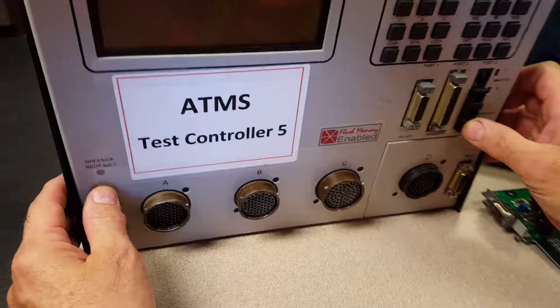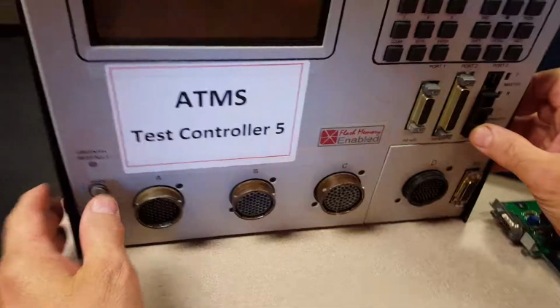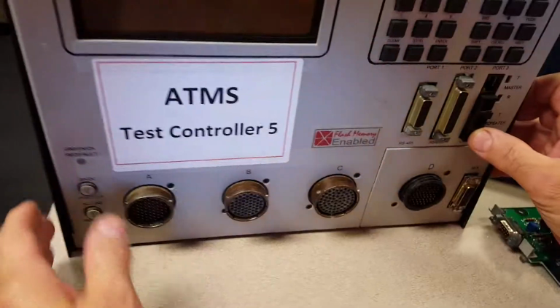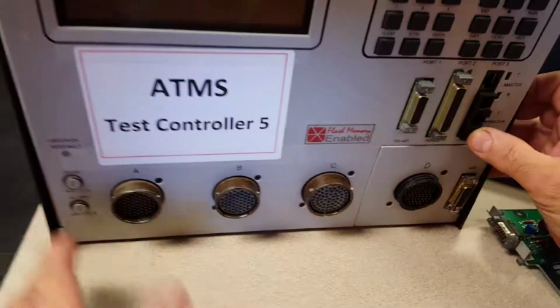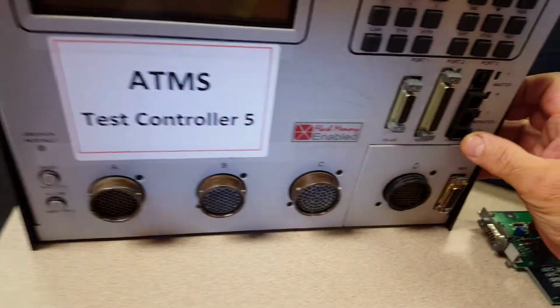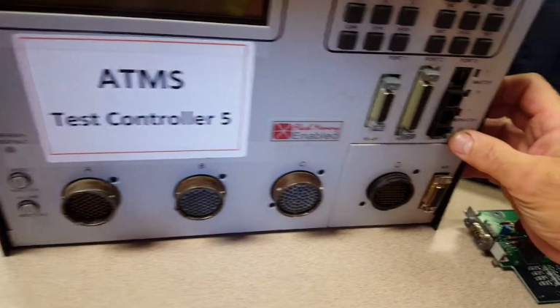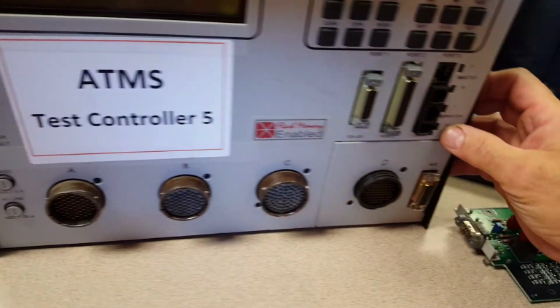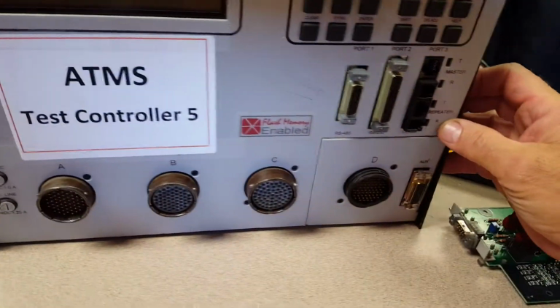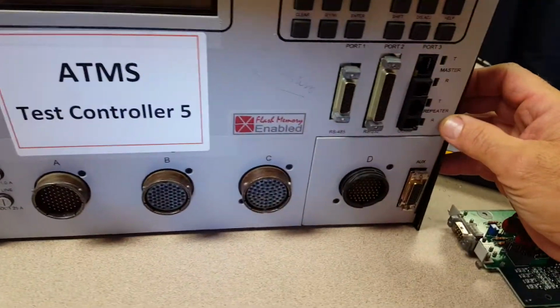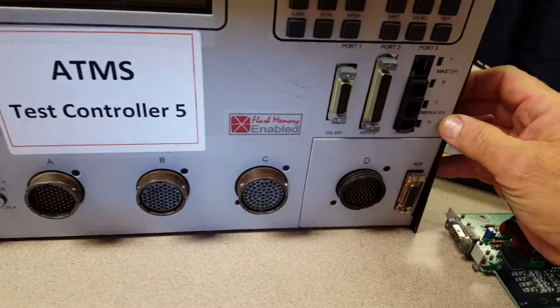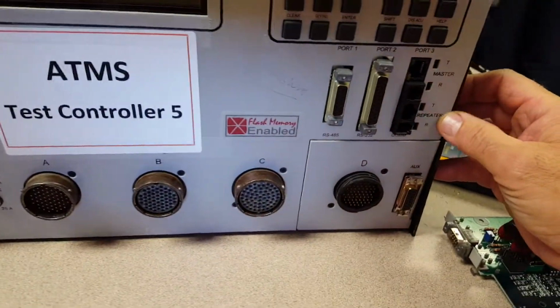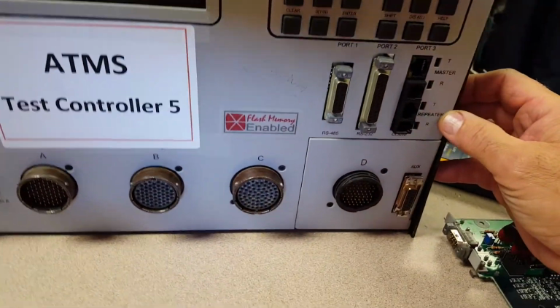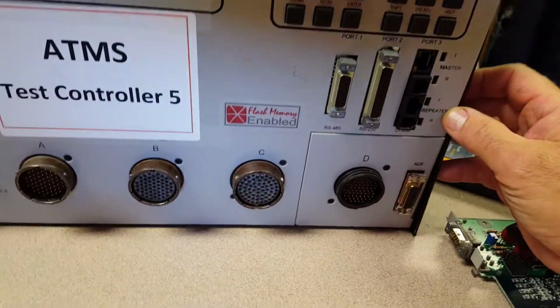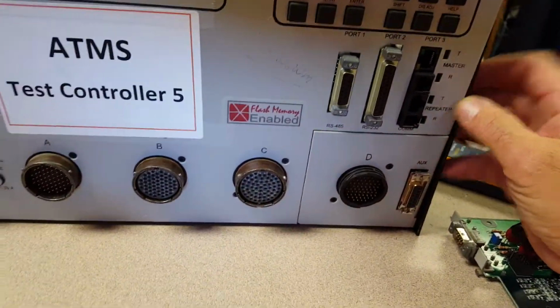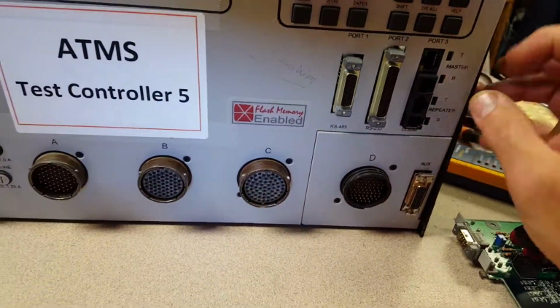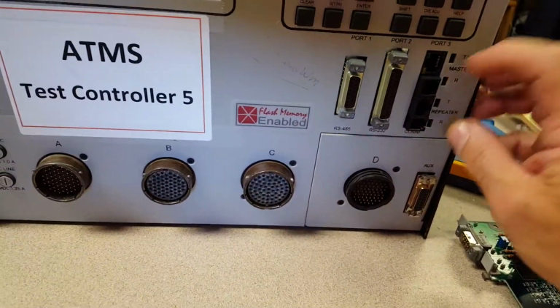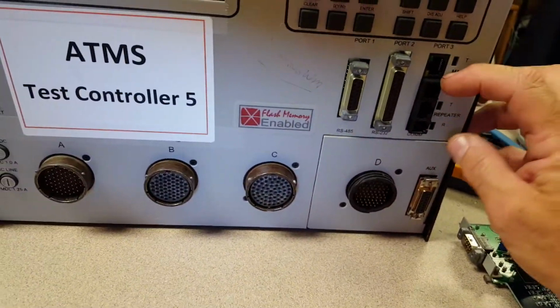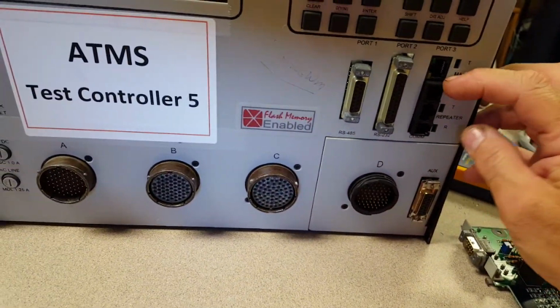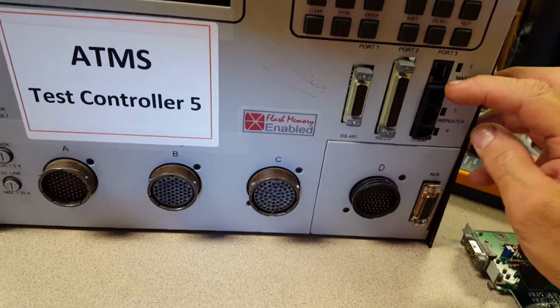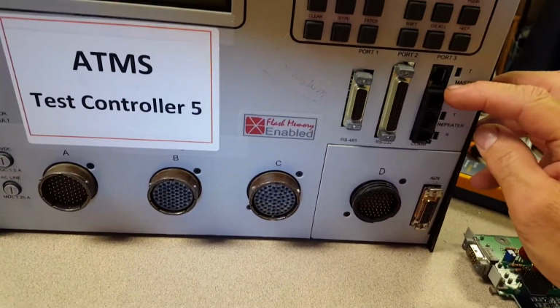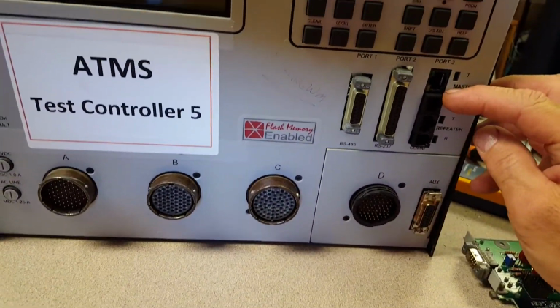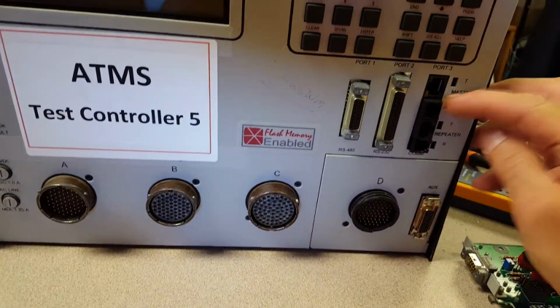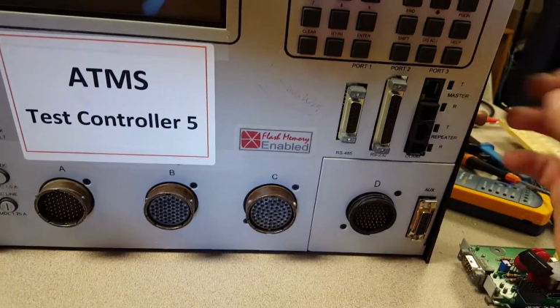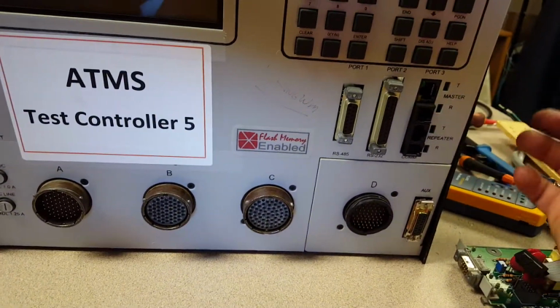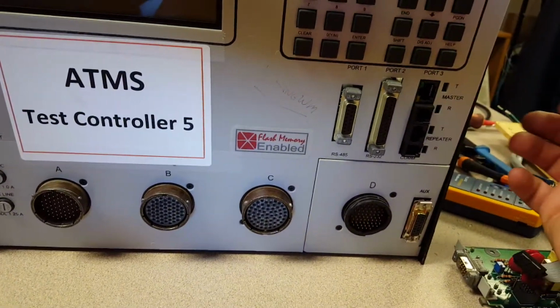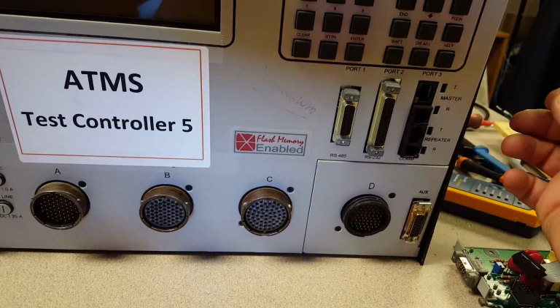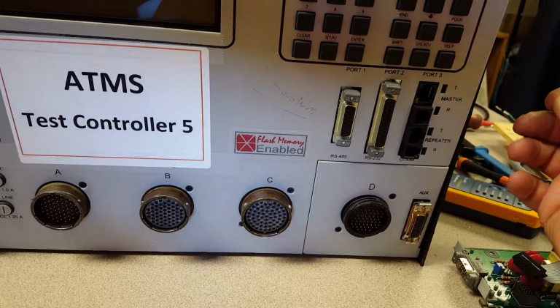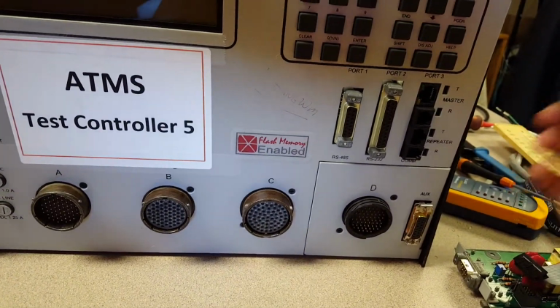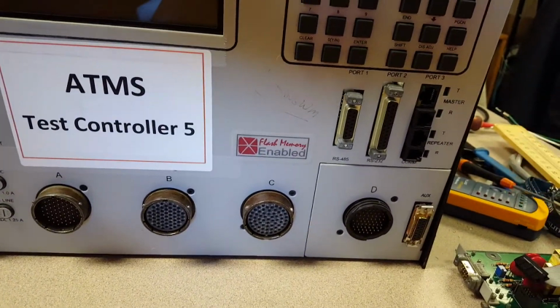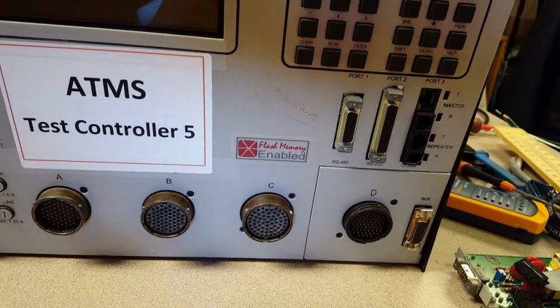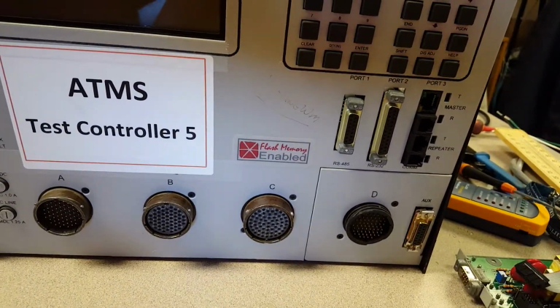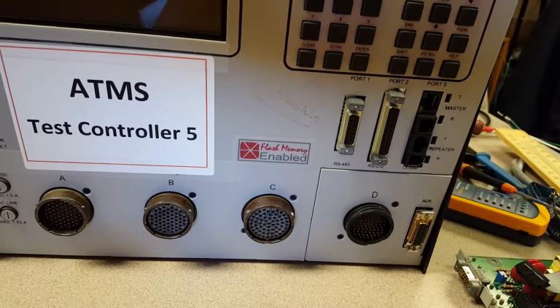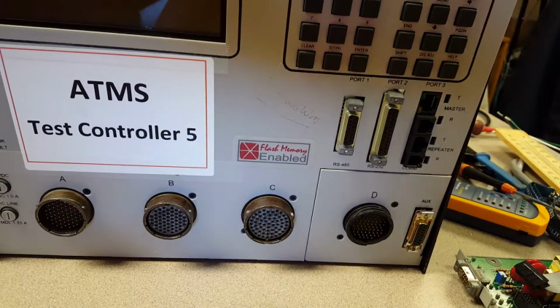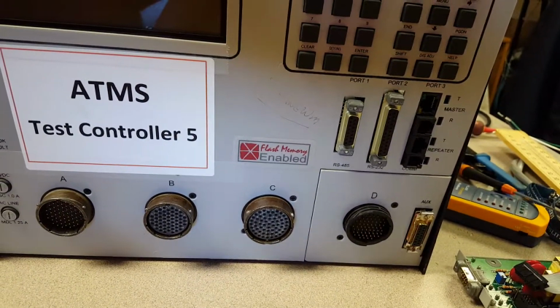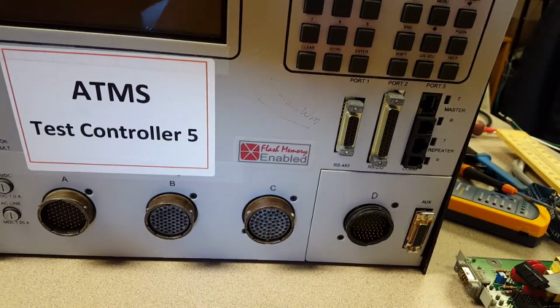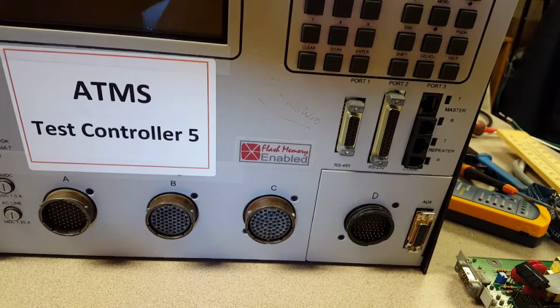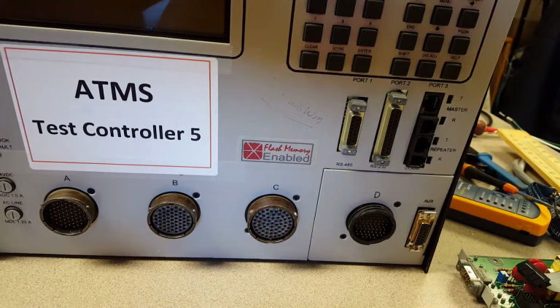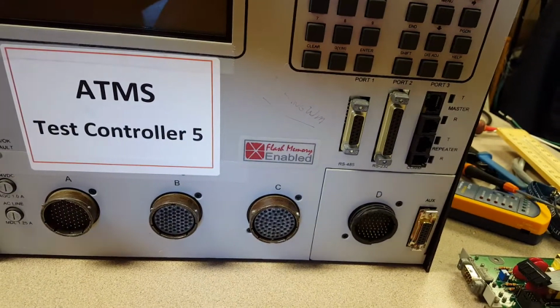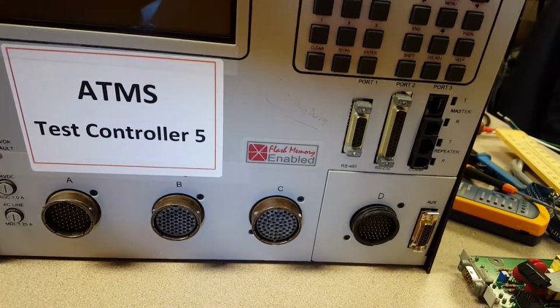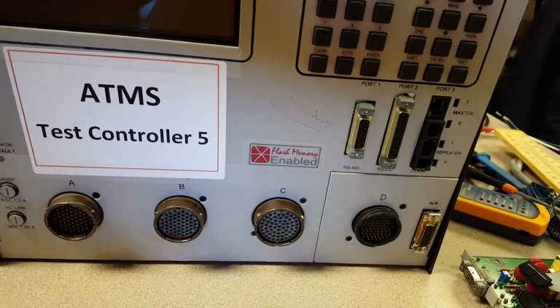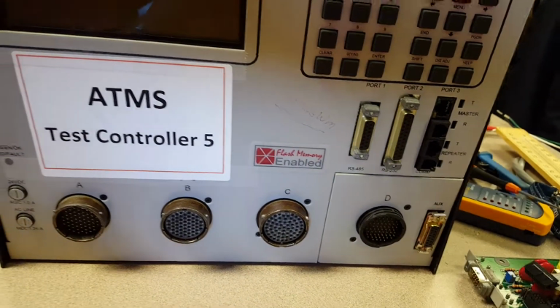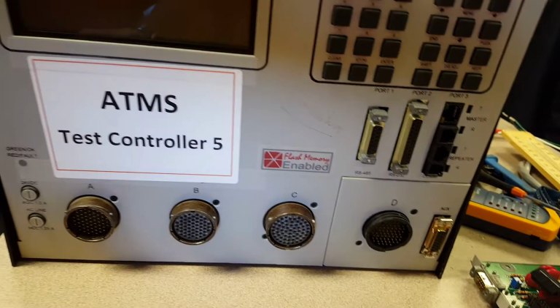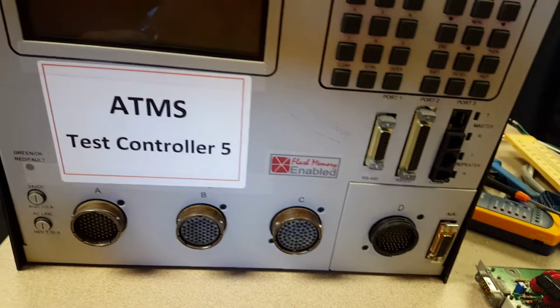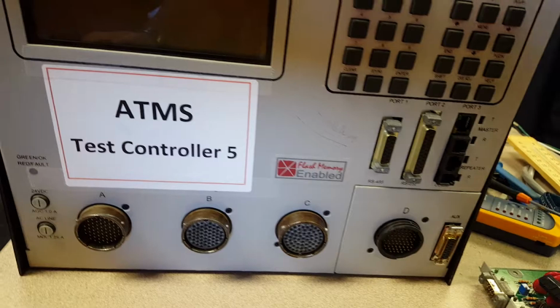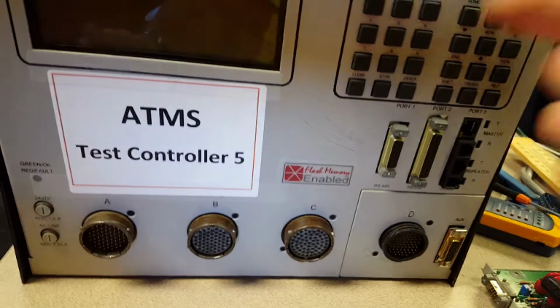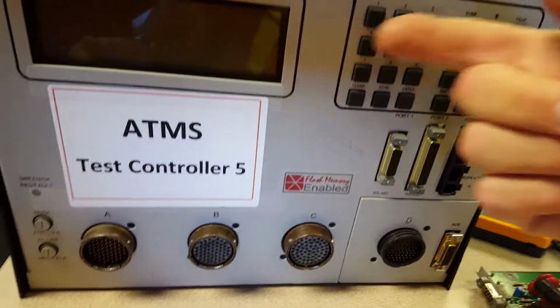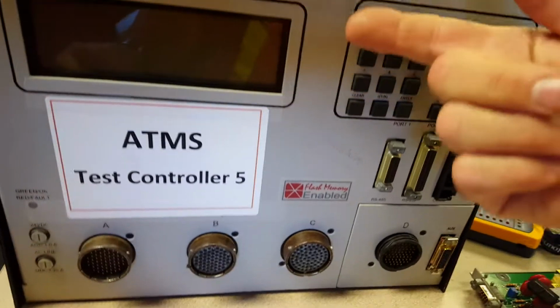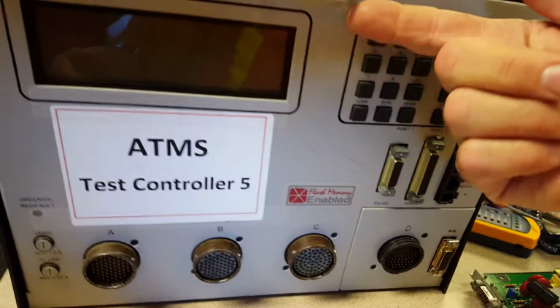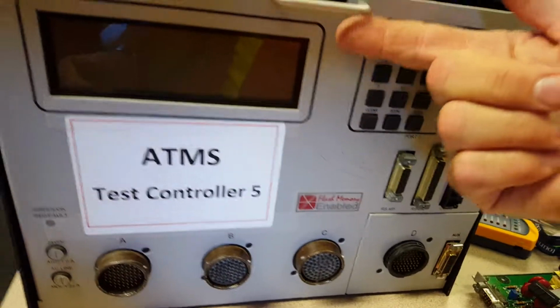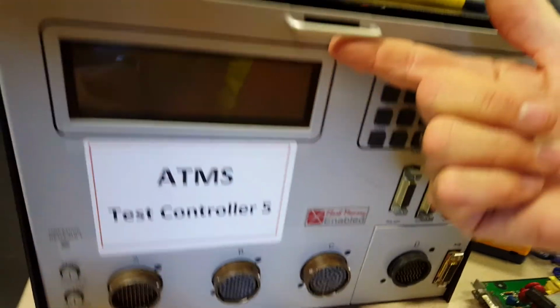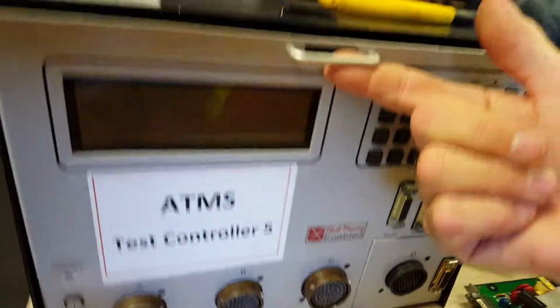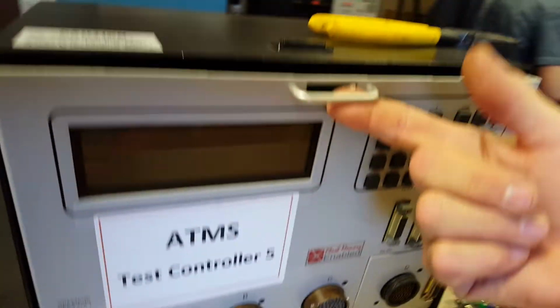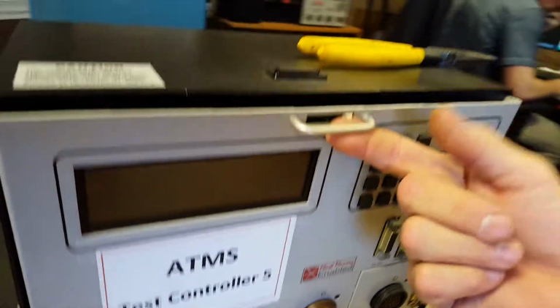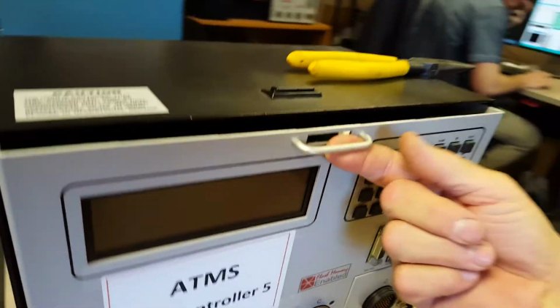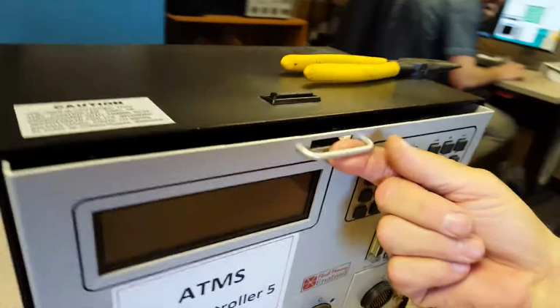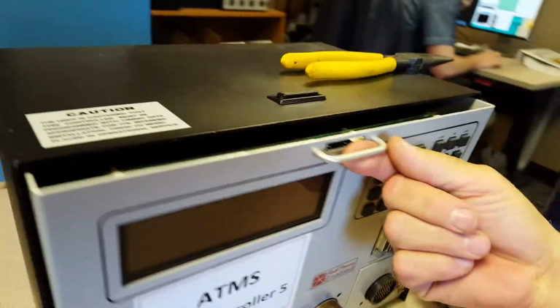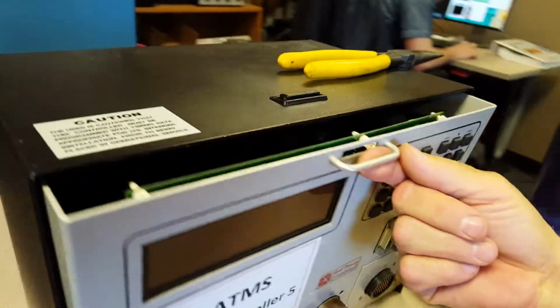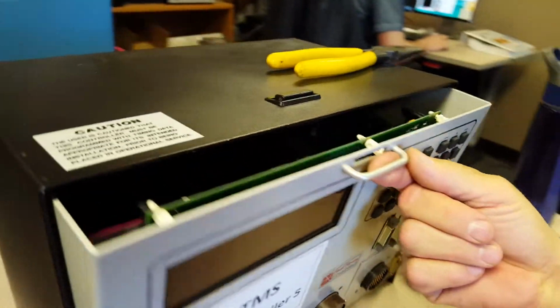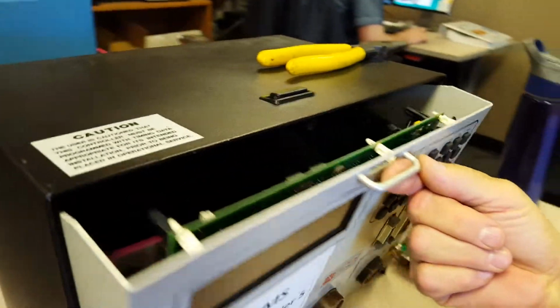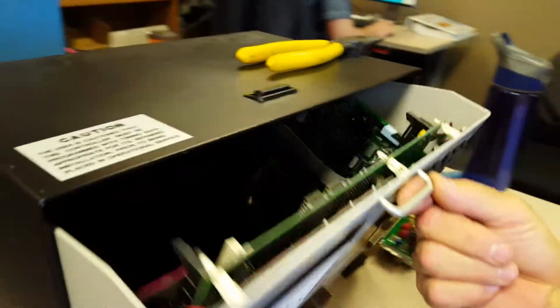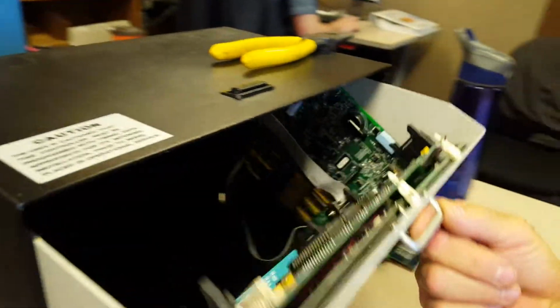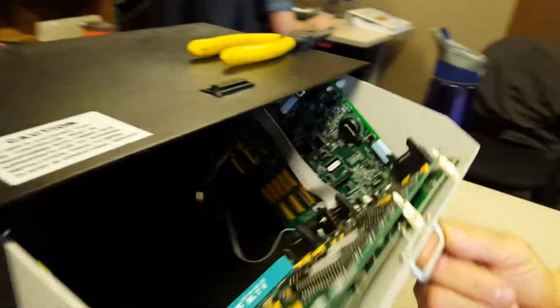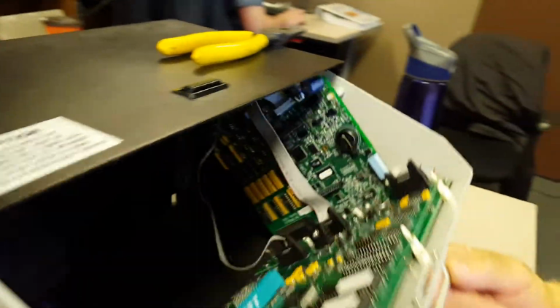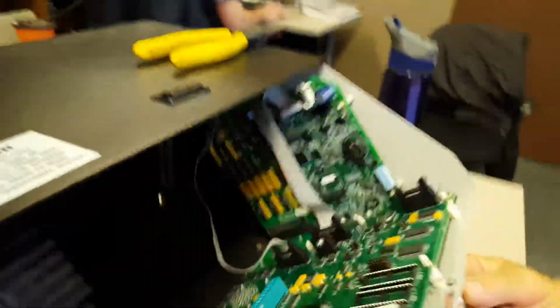When you want to reset these cards, there's a problem with them. We'll show you how to set them up in a minute.